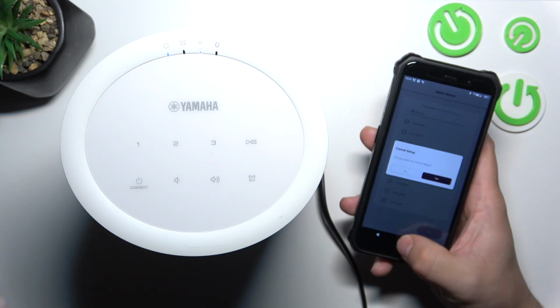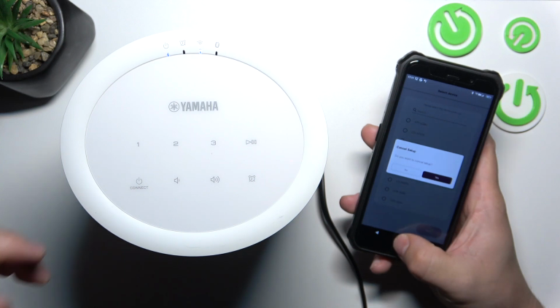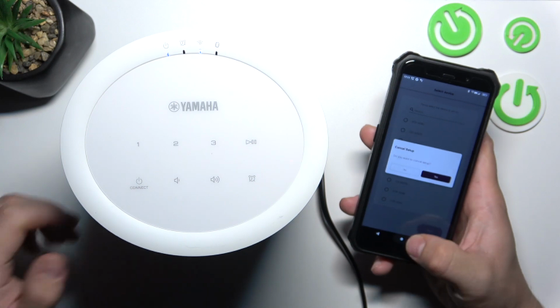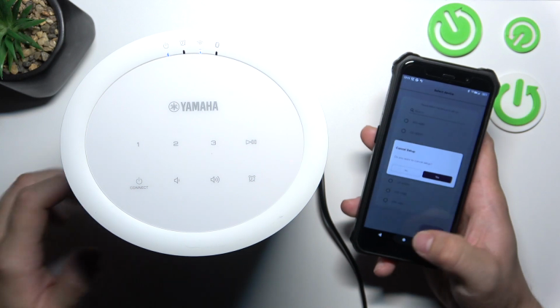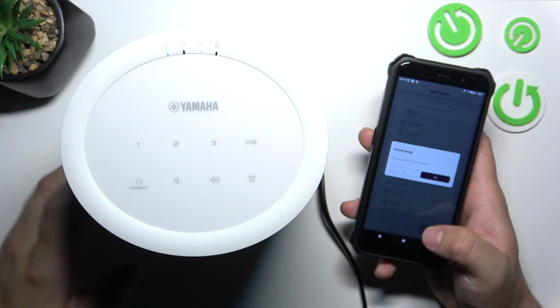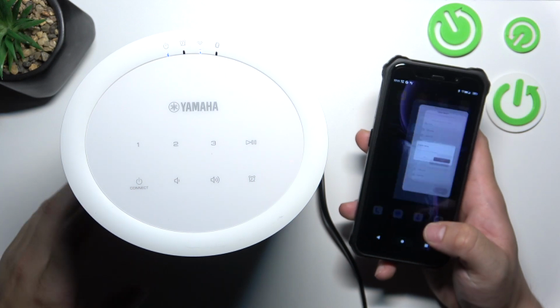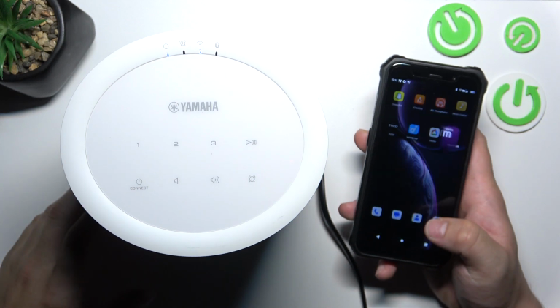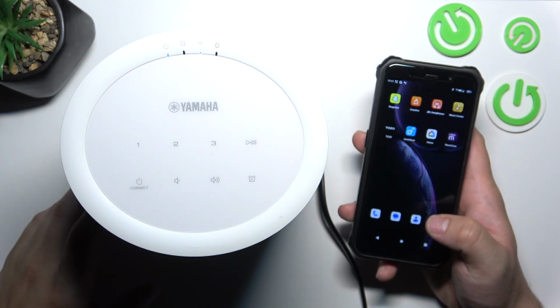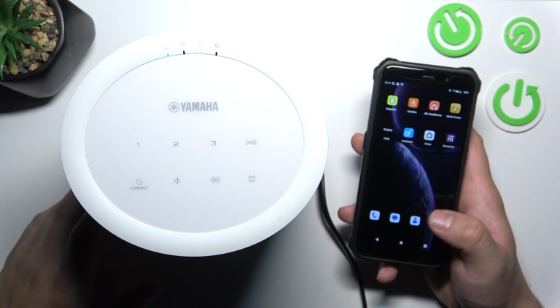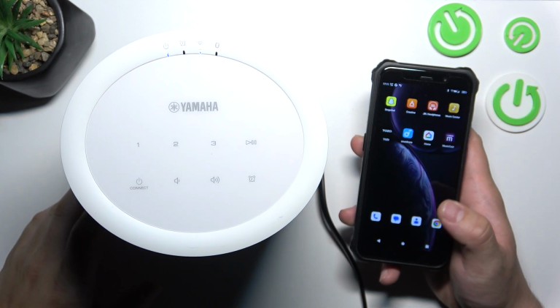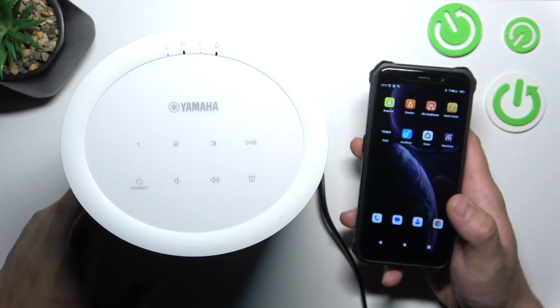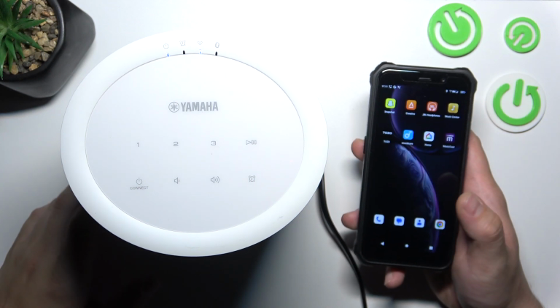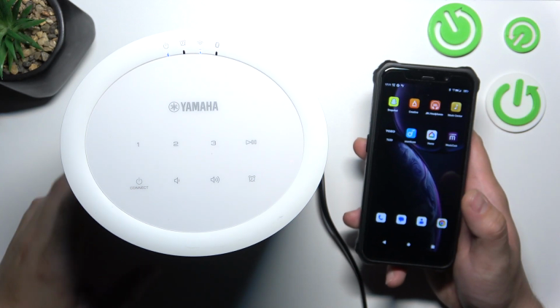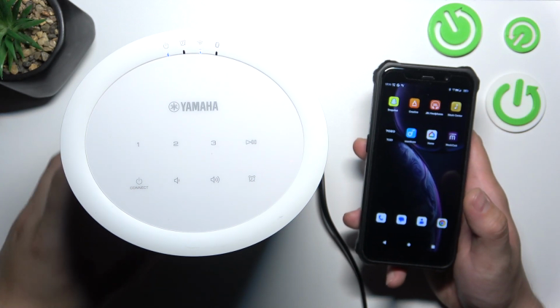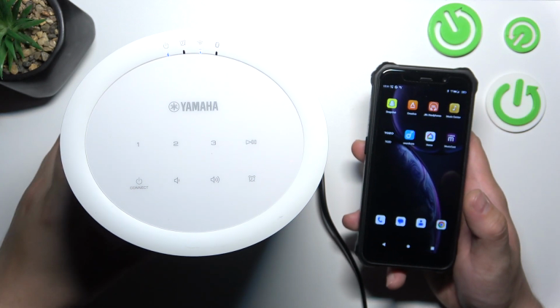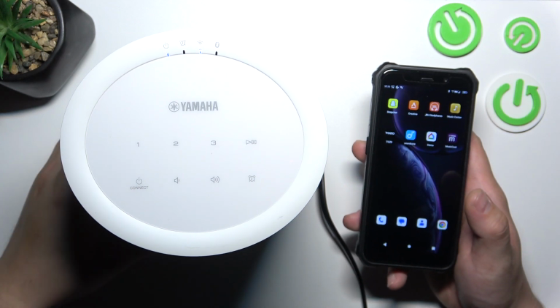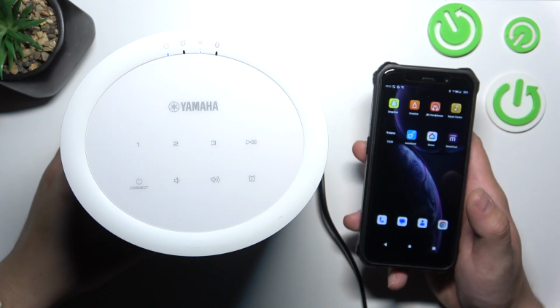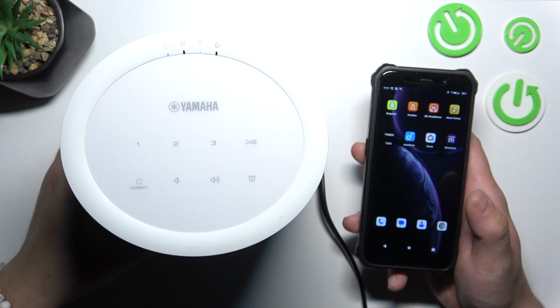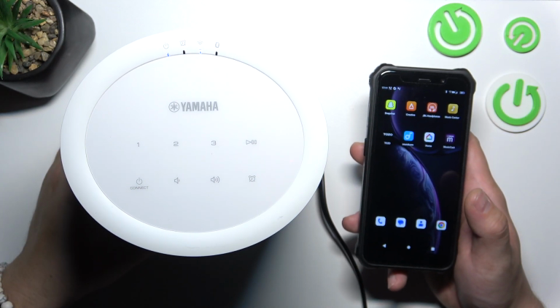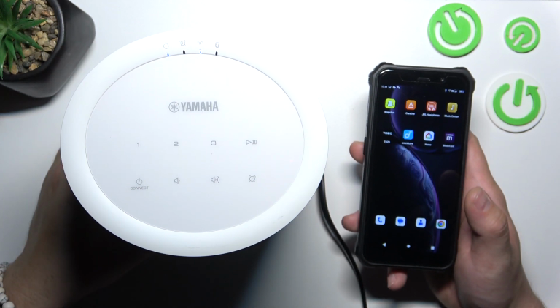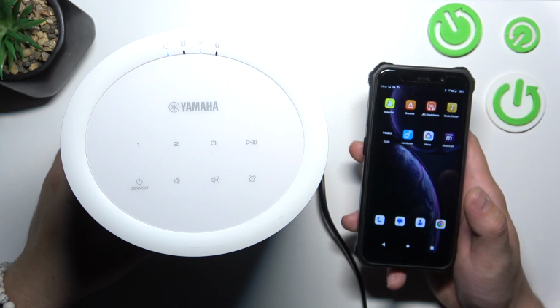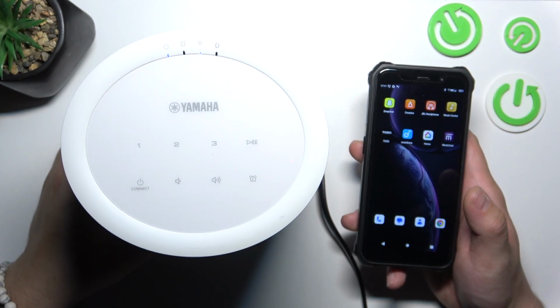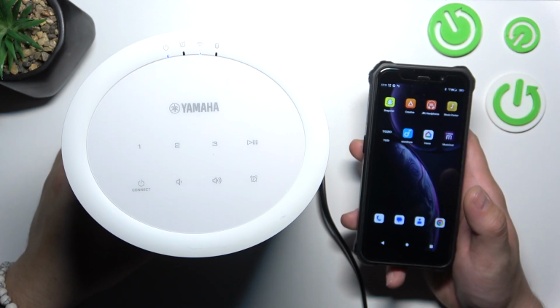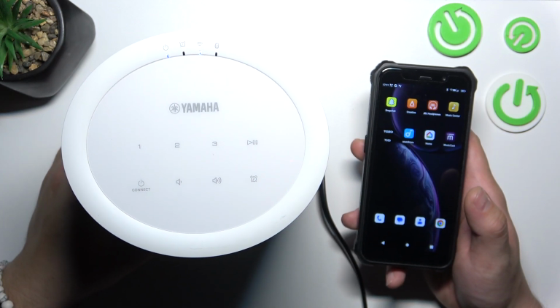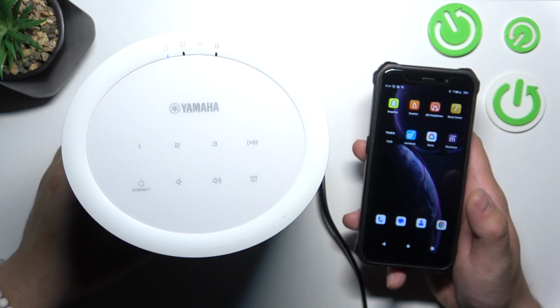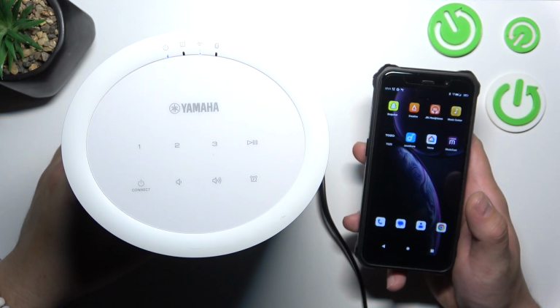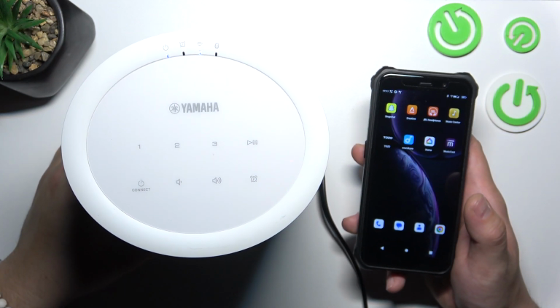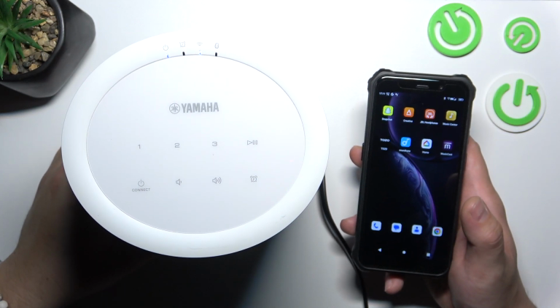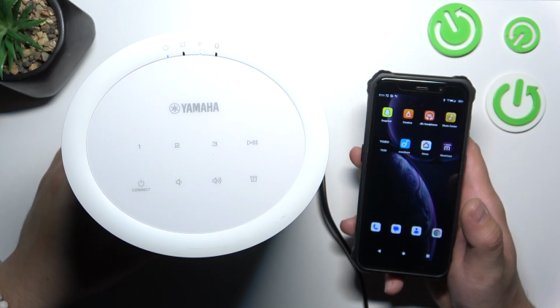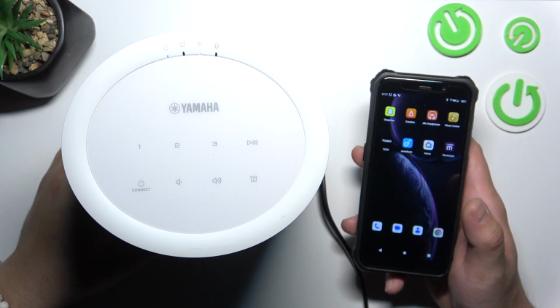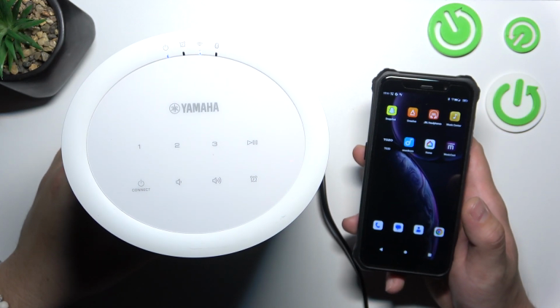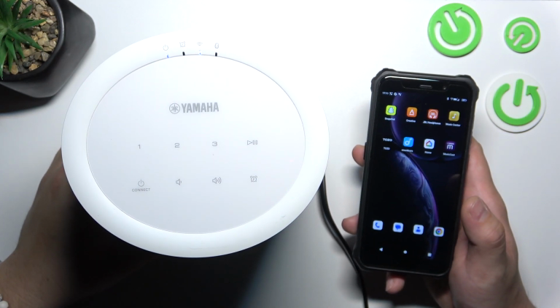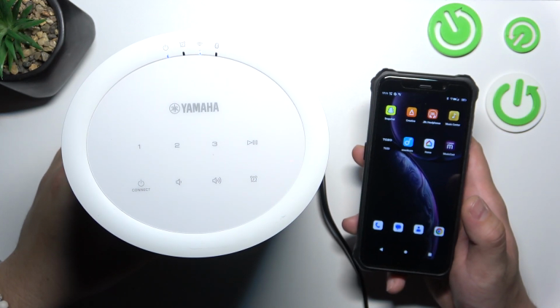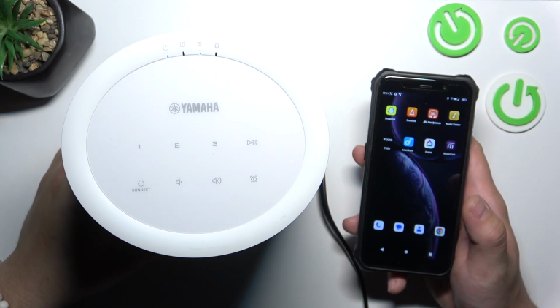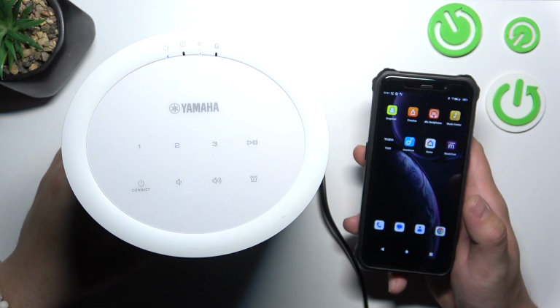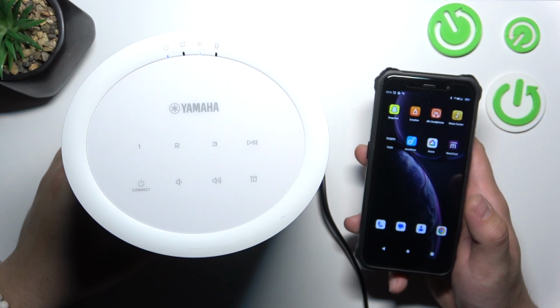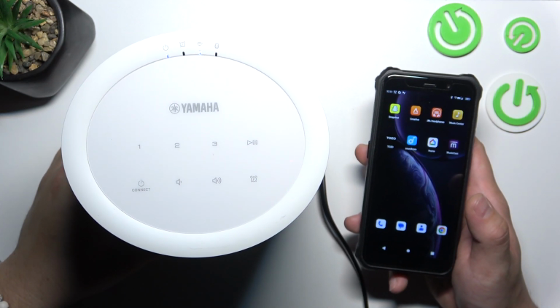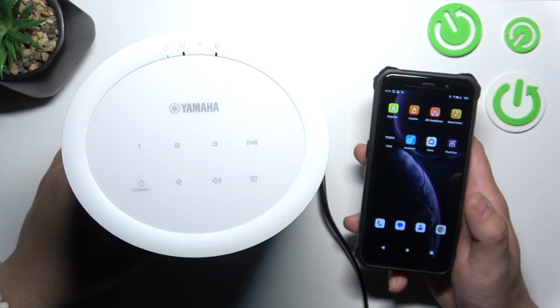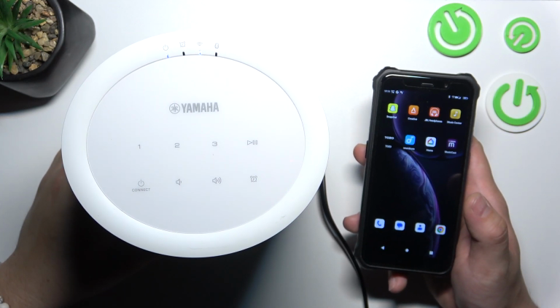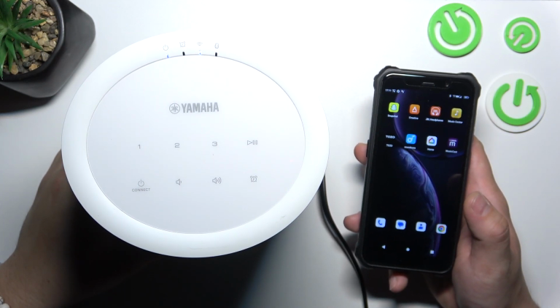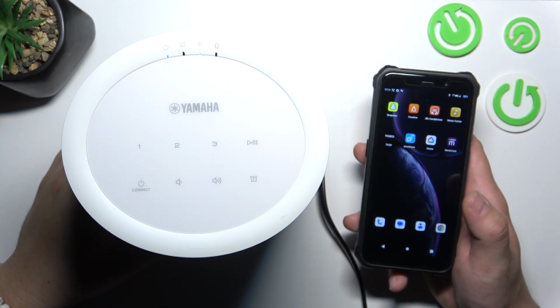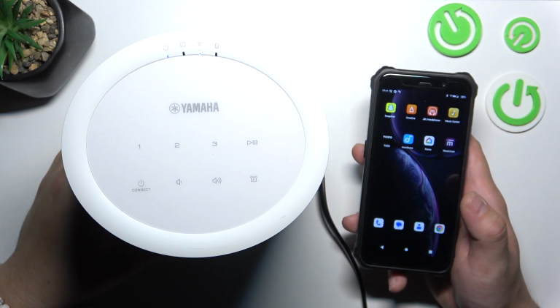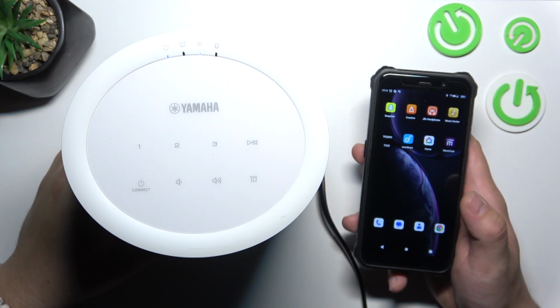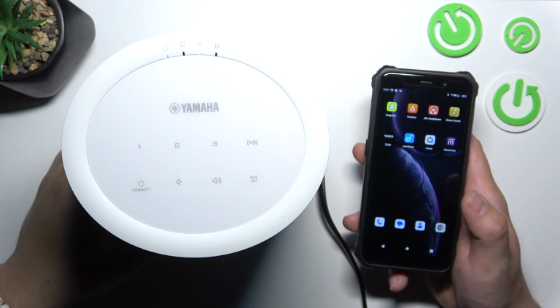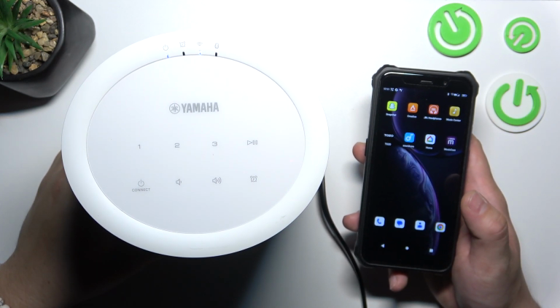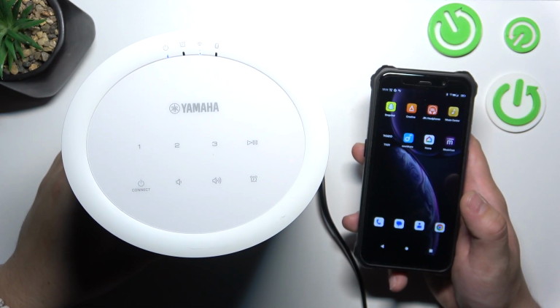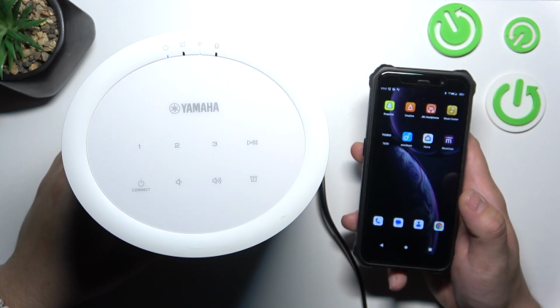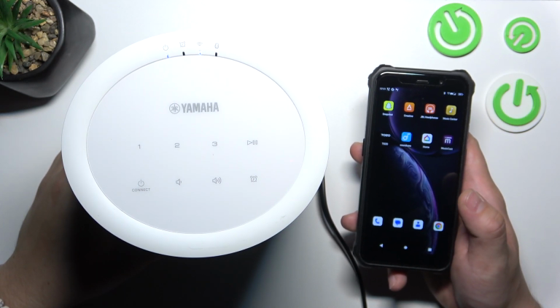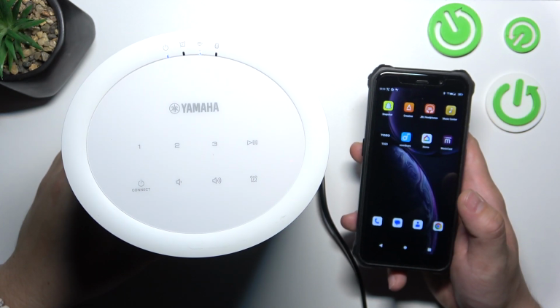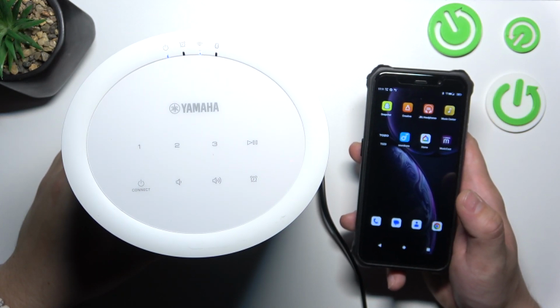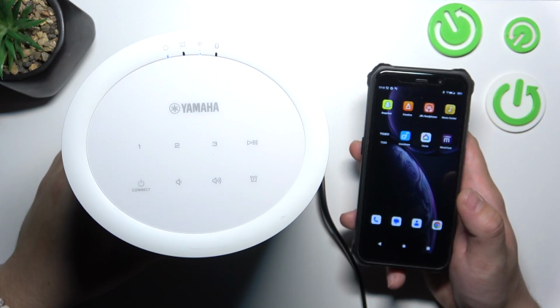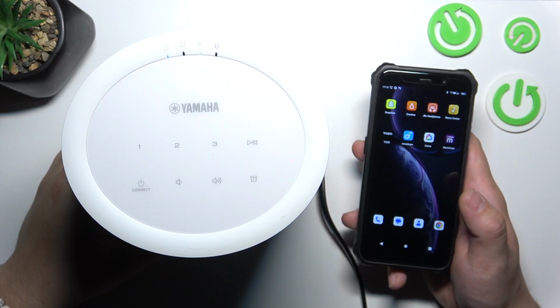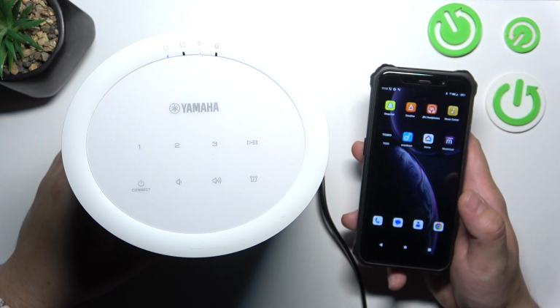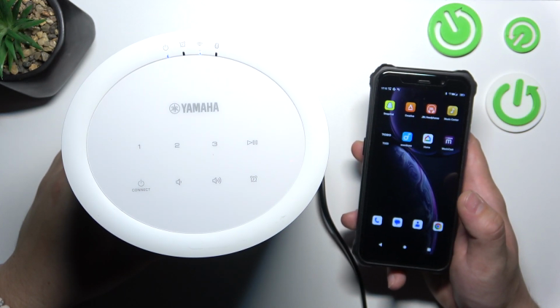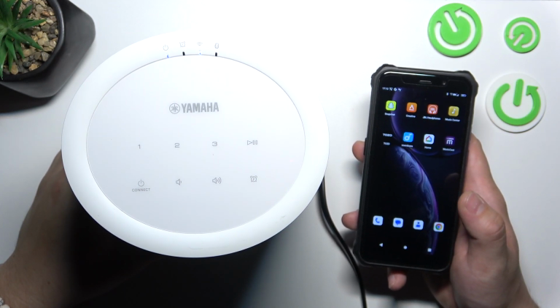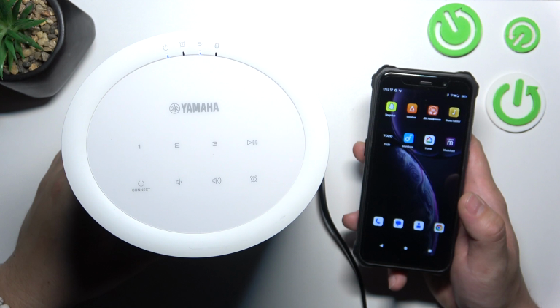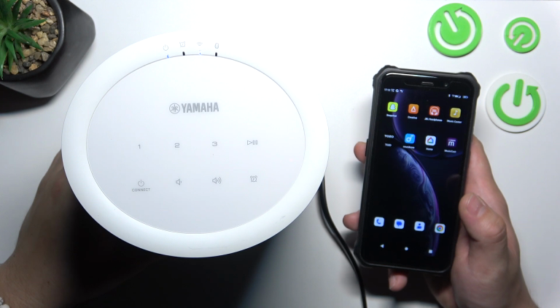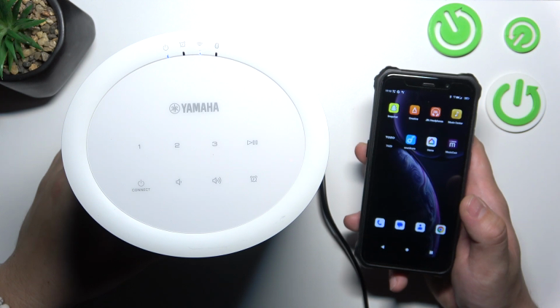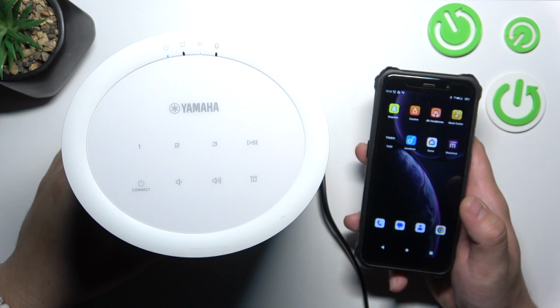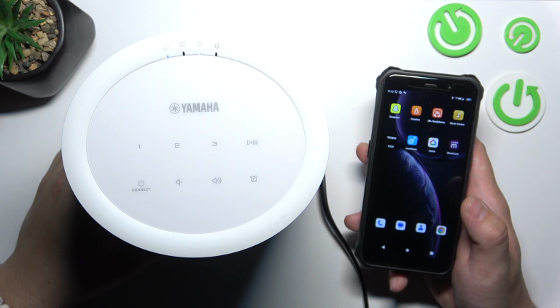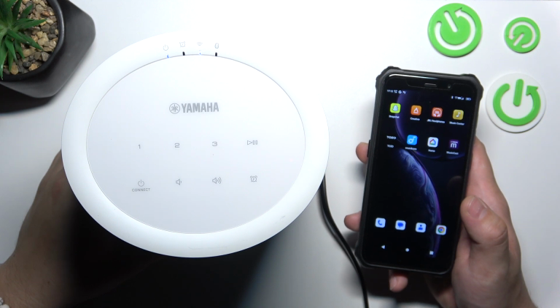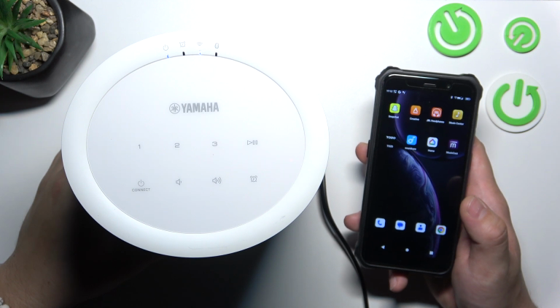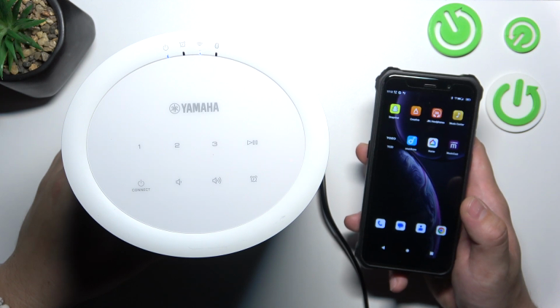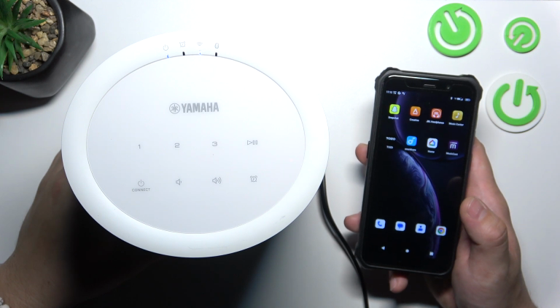Hello, in front of me I've got Yamaha MusicCast 20. In this video I'll show you how to connect it with the MusicCast app.